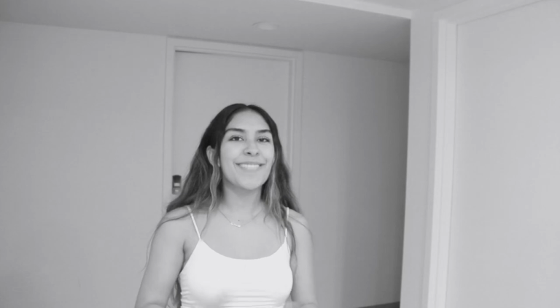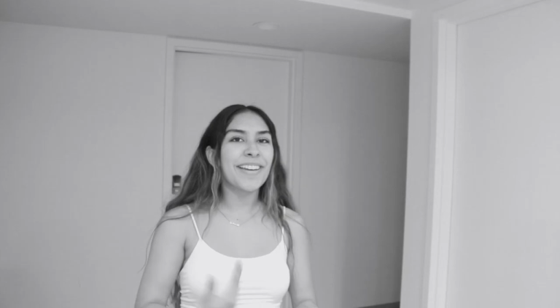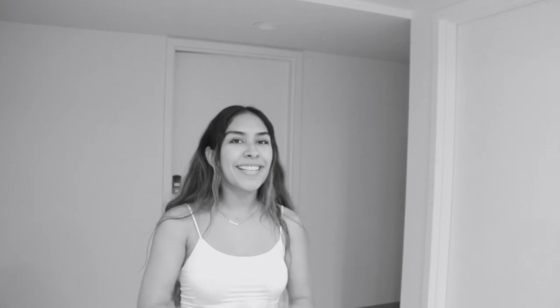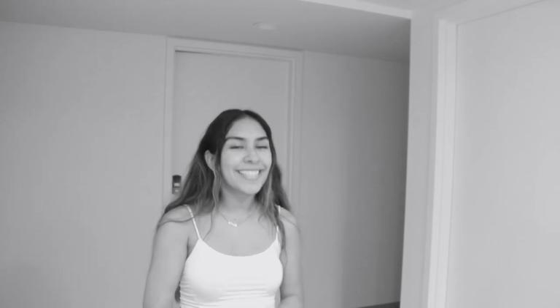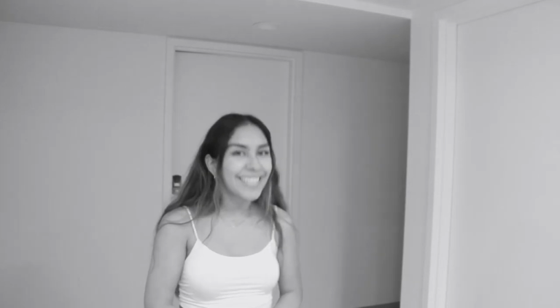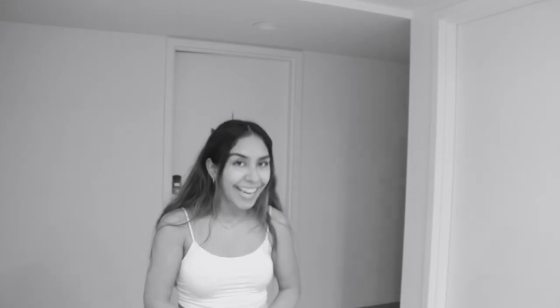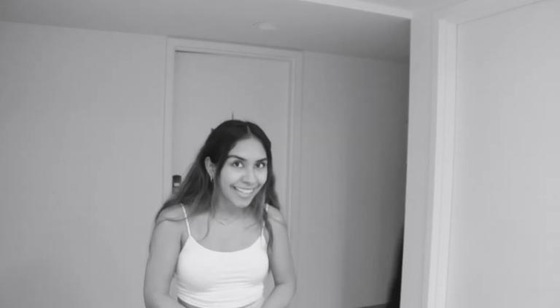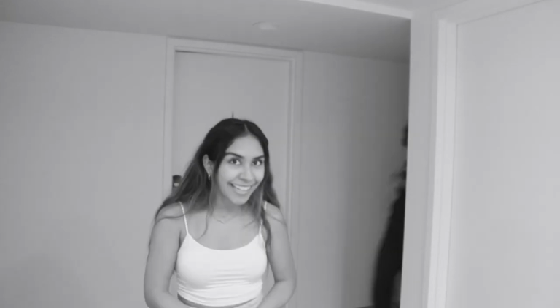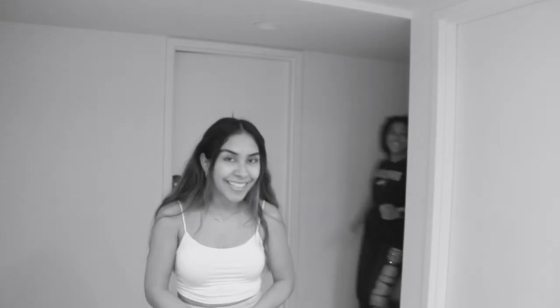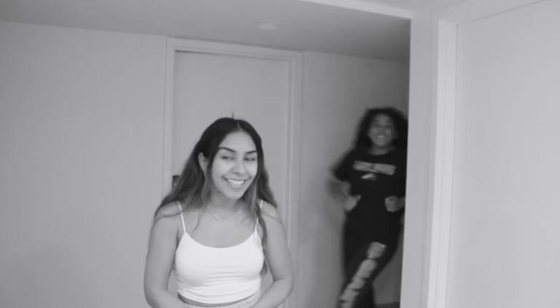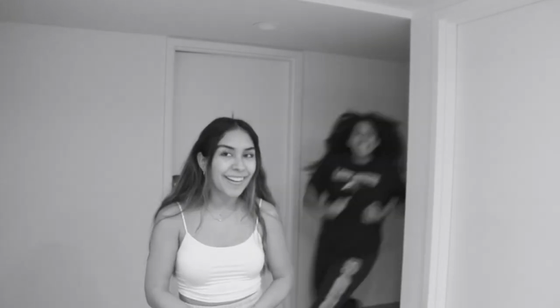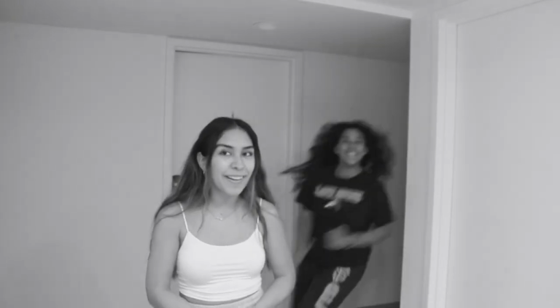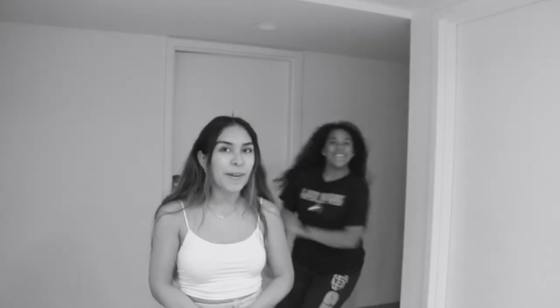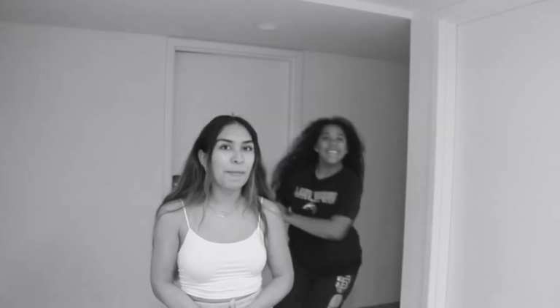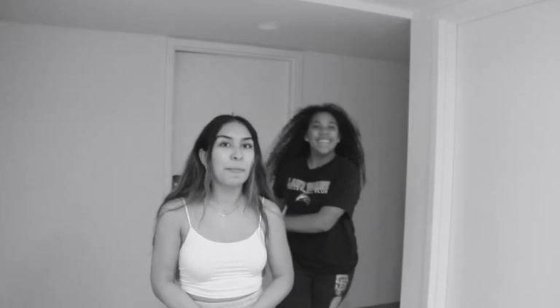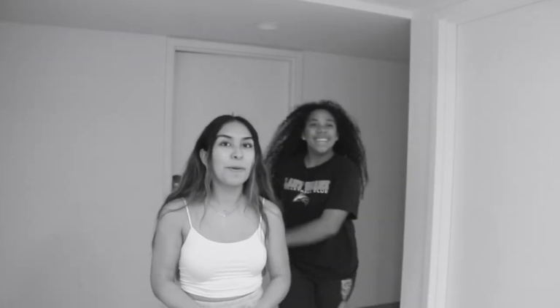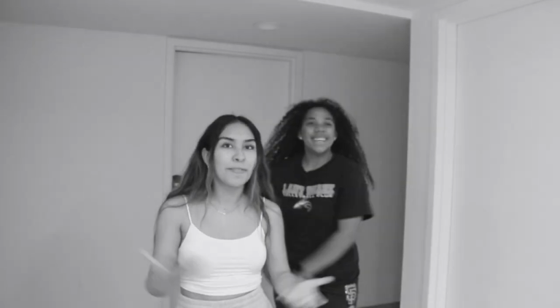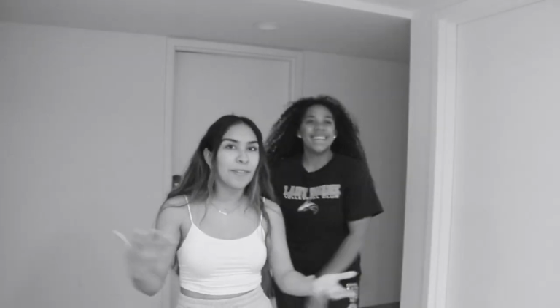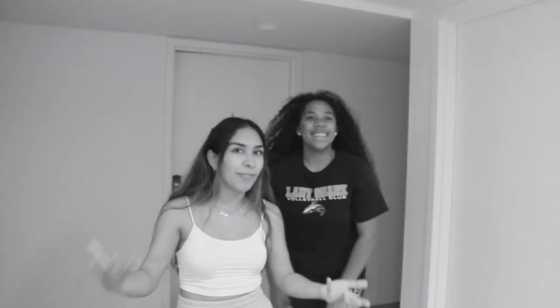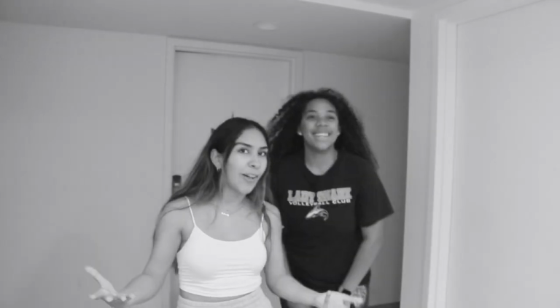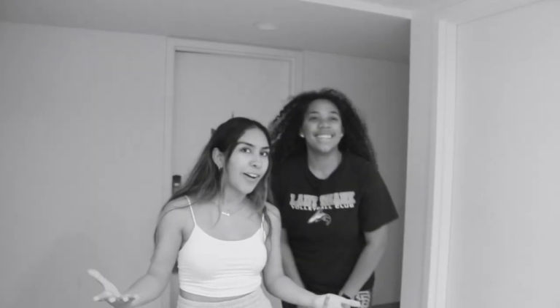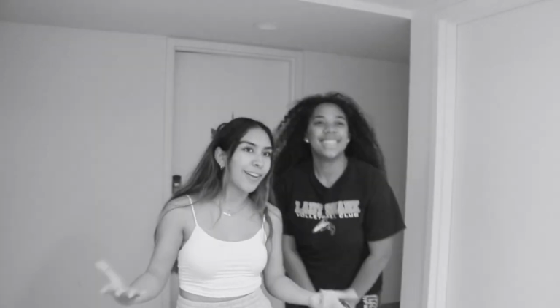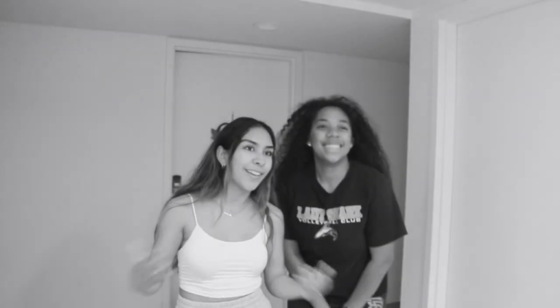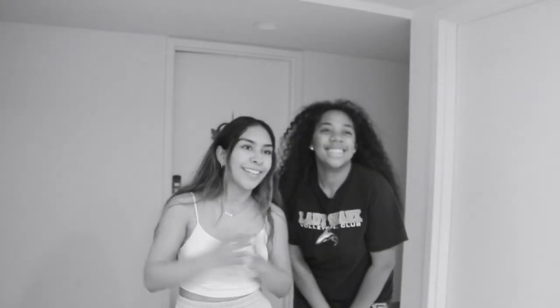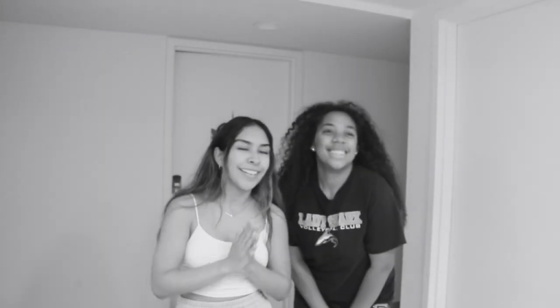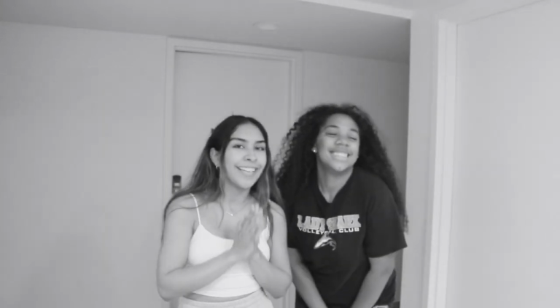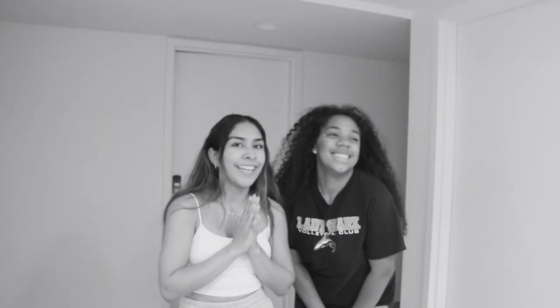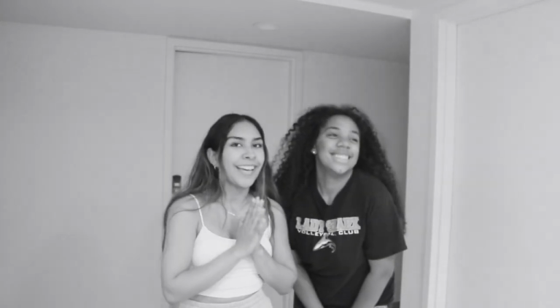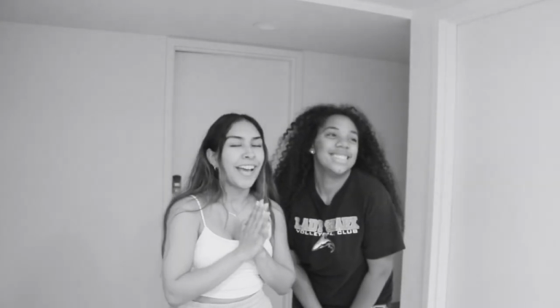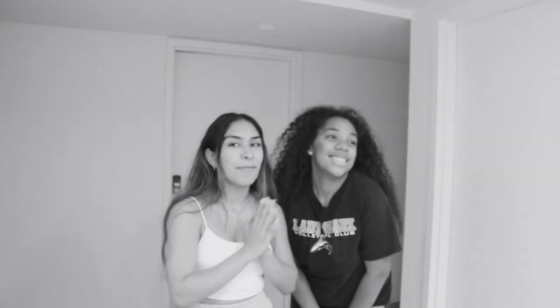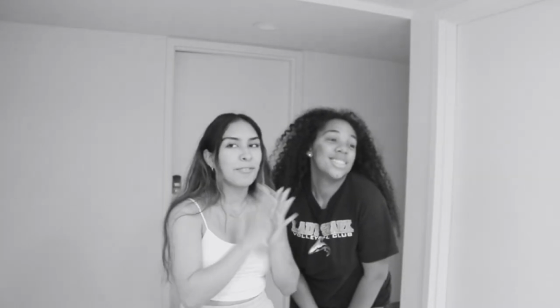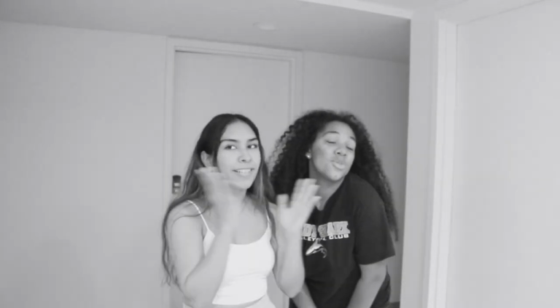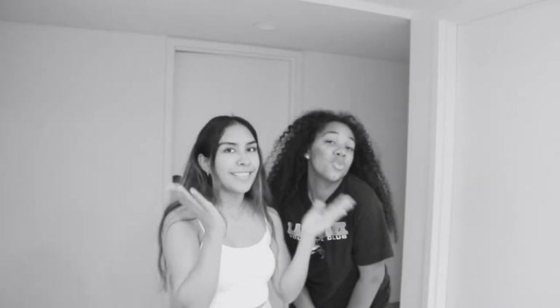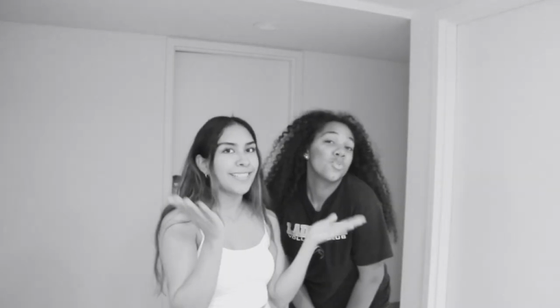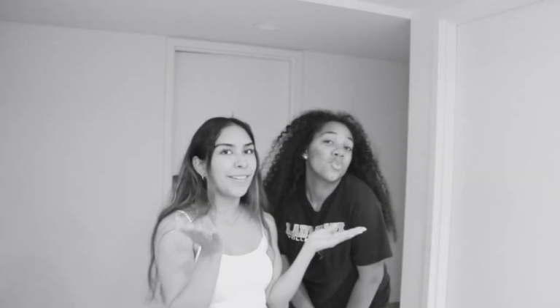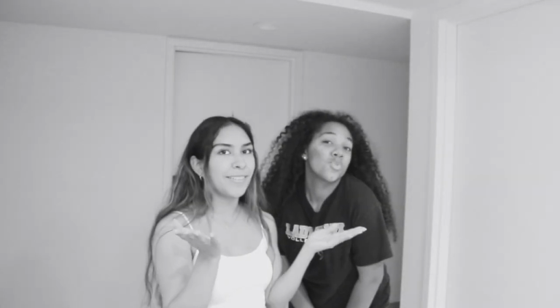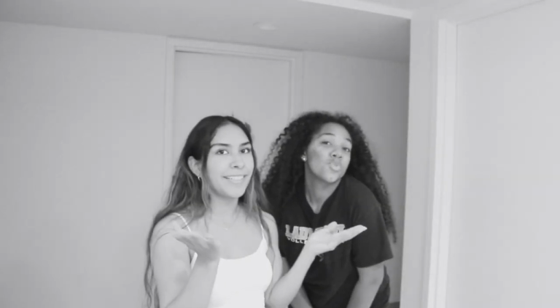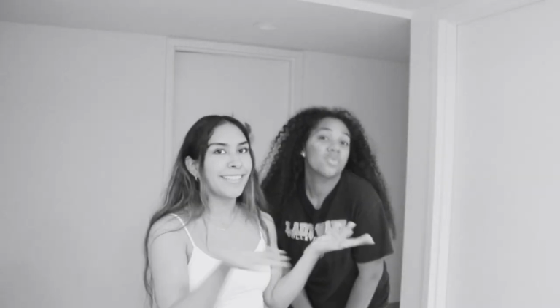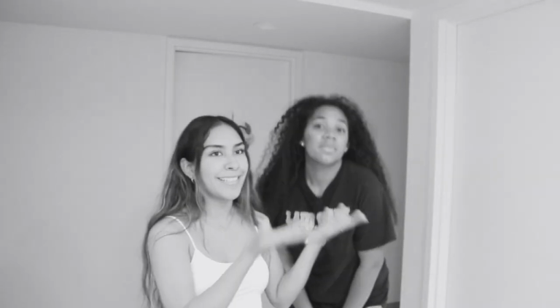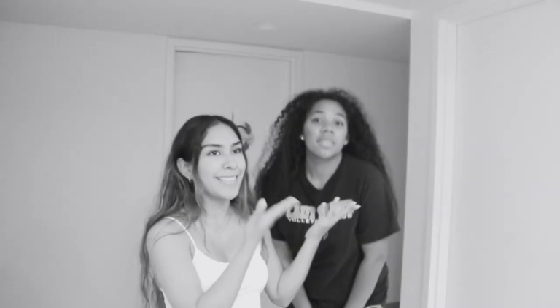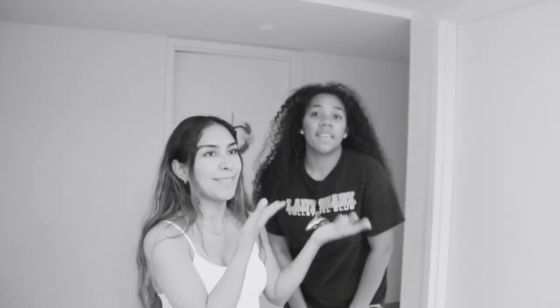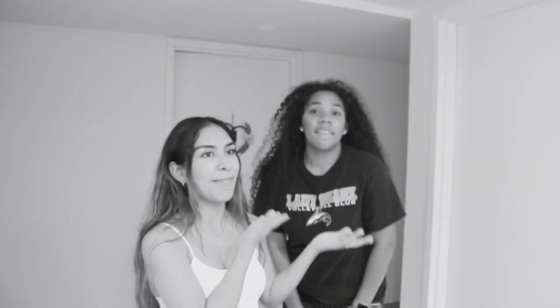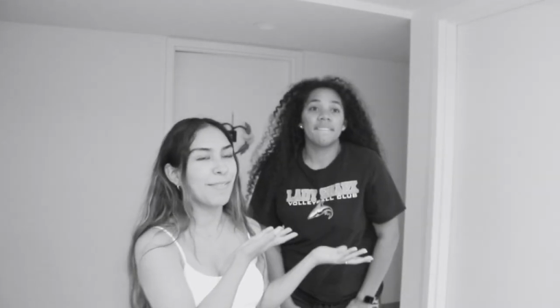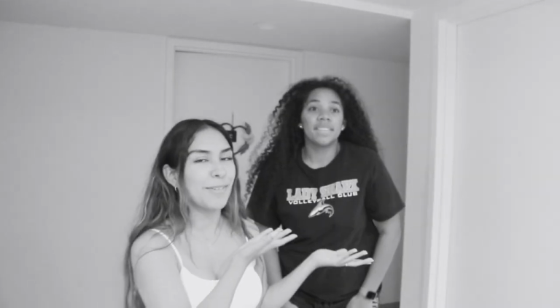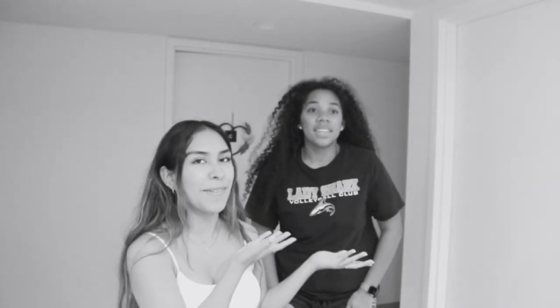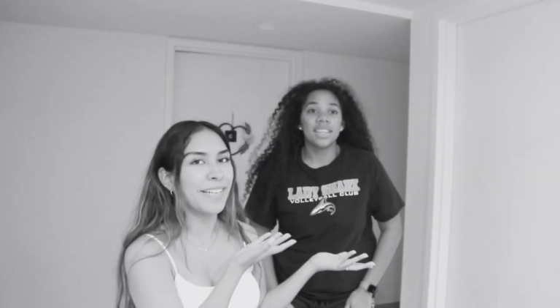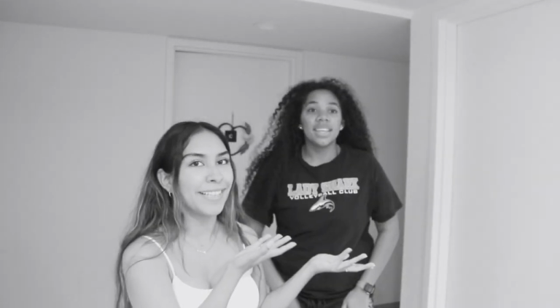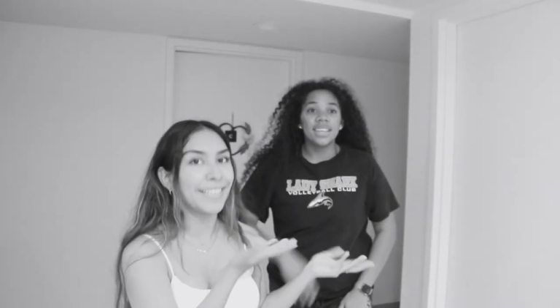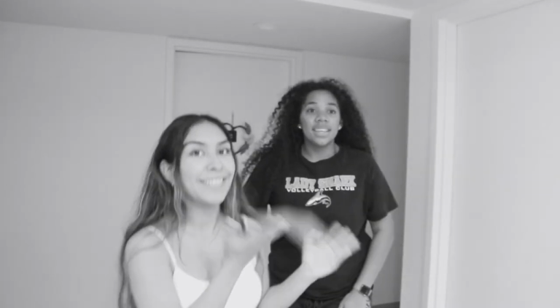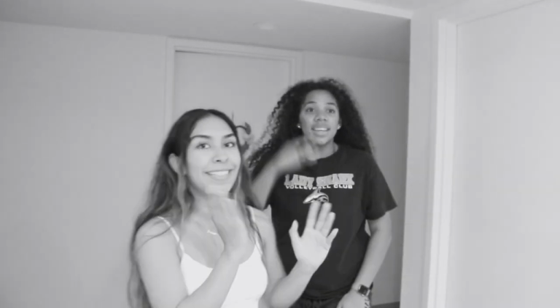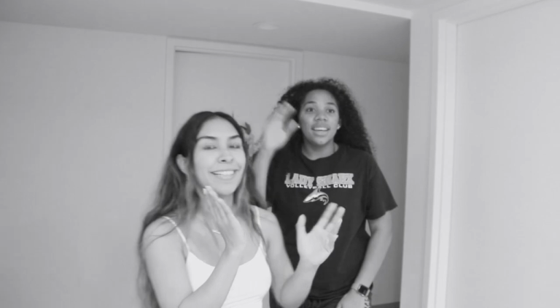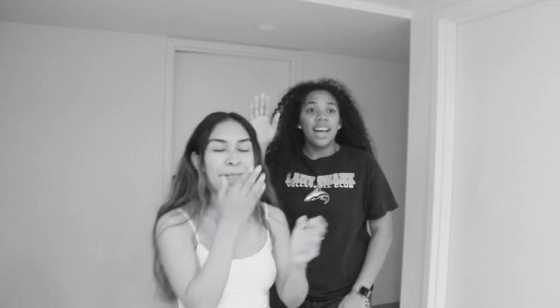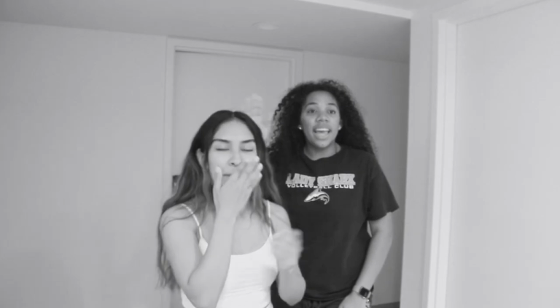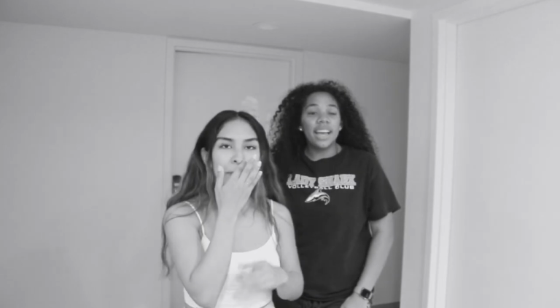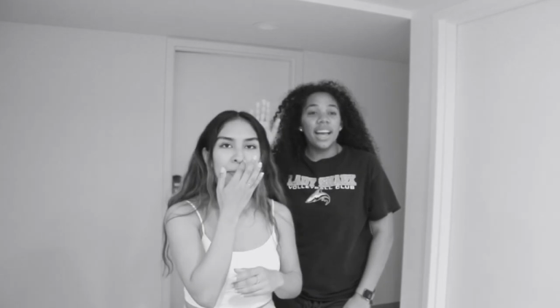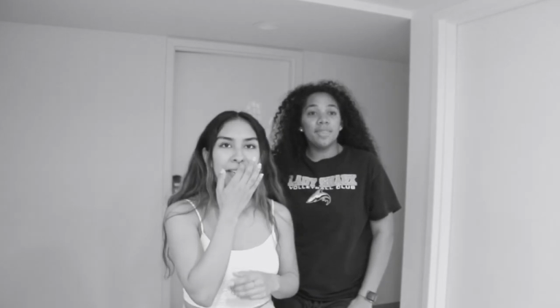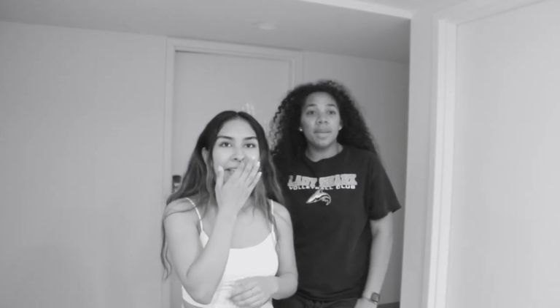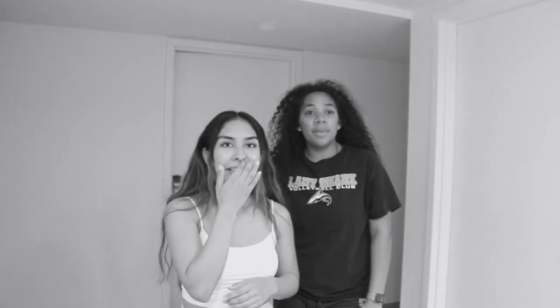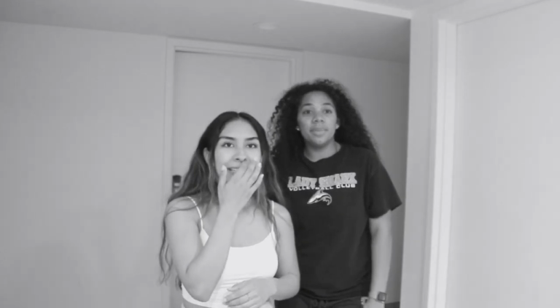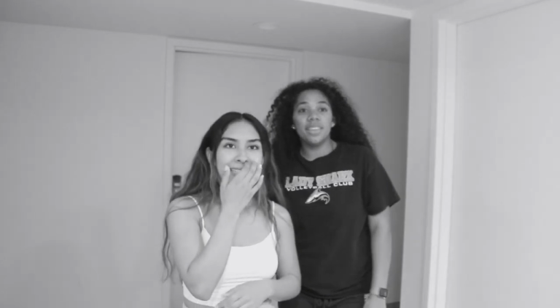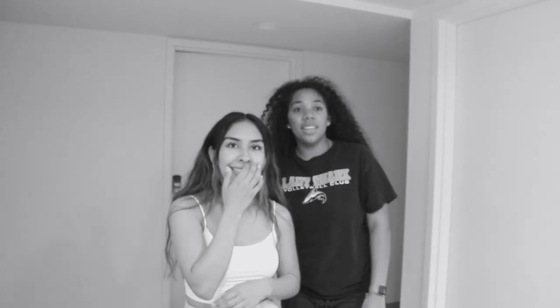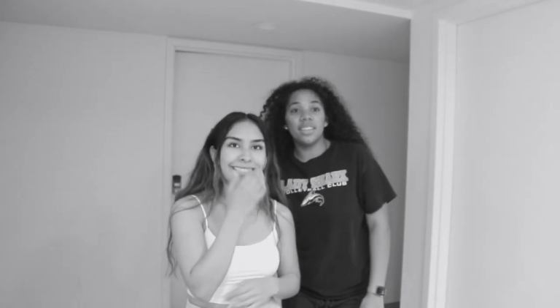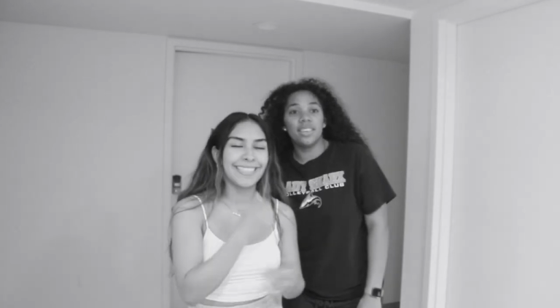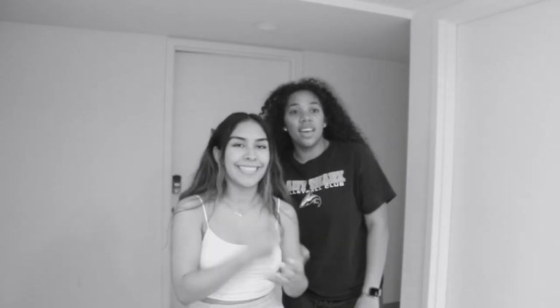This is my second move-in vlog. I'm already settled in. This is my roommate, Alyssa. Hi guys, my name is Alyssa.